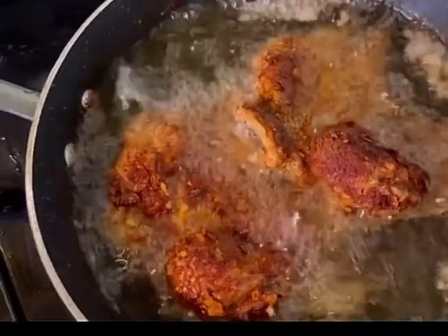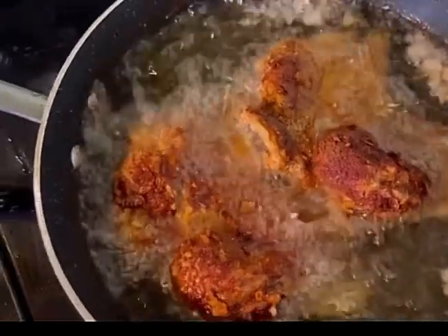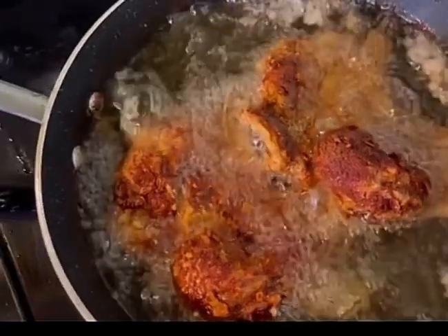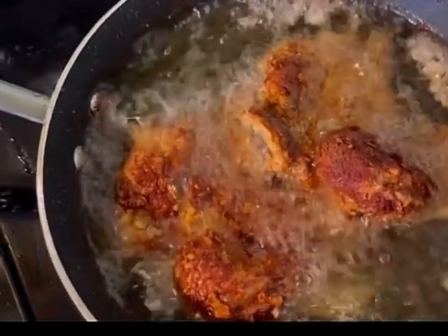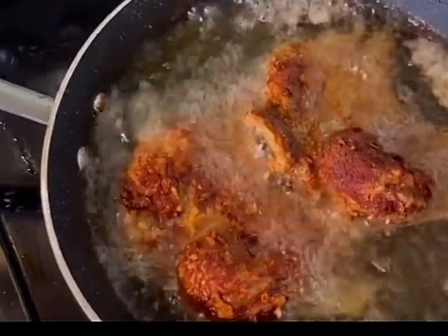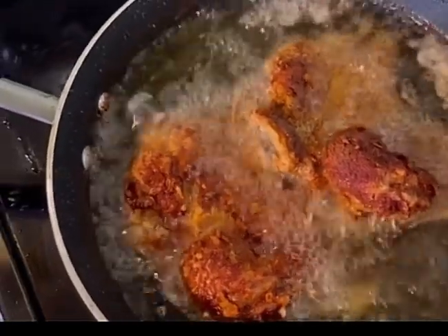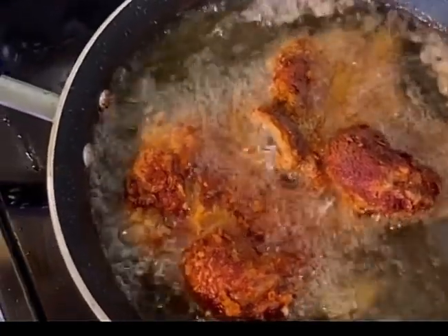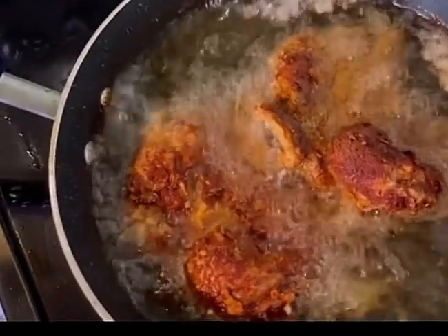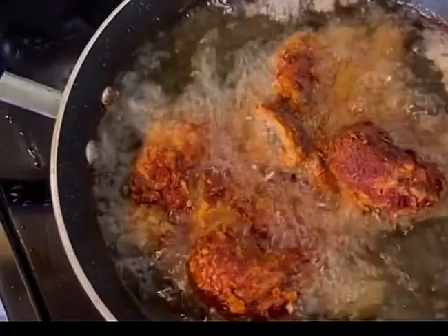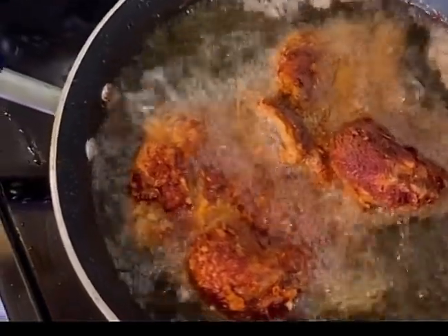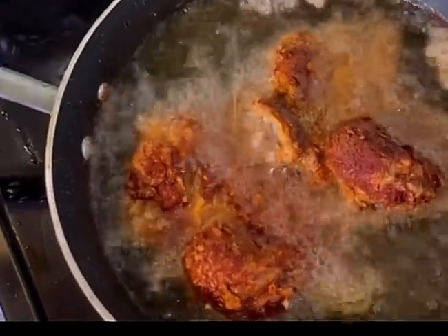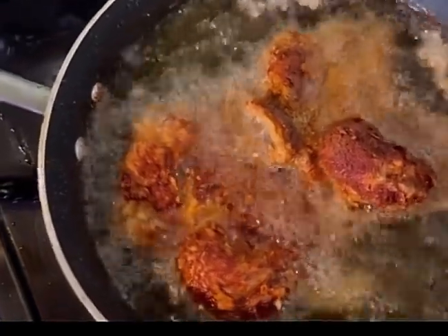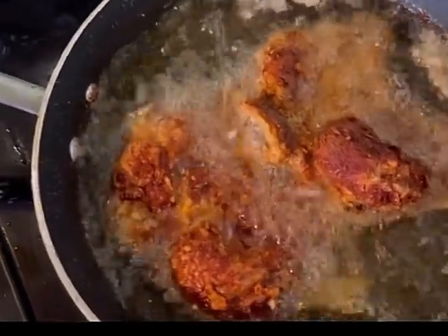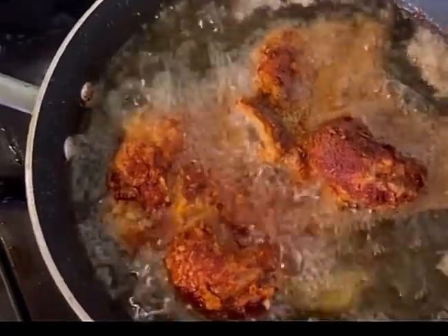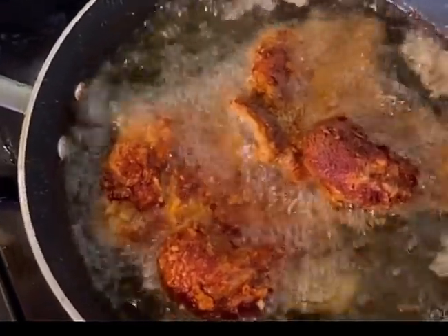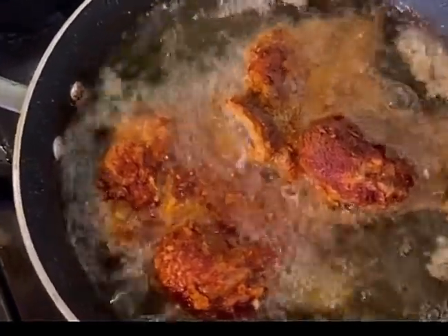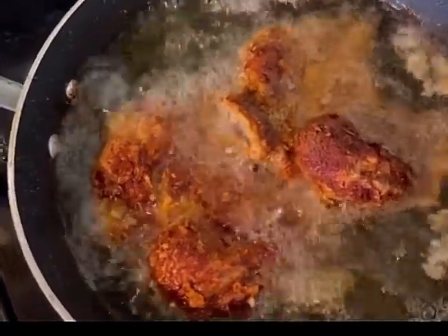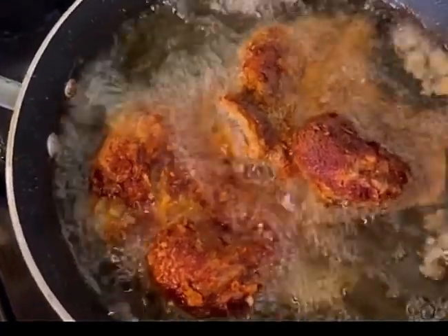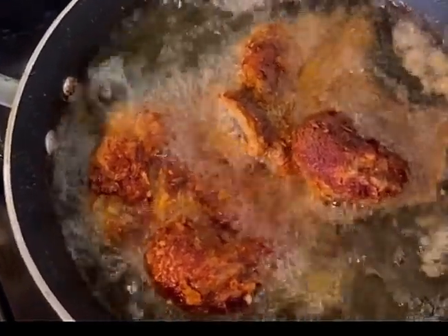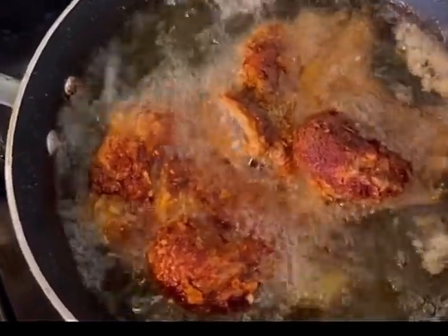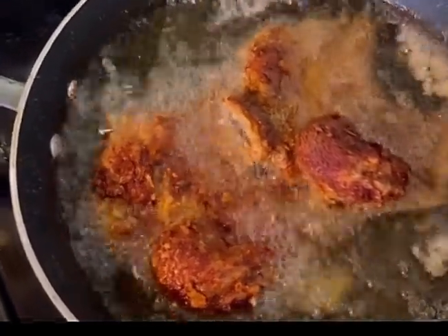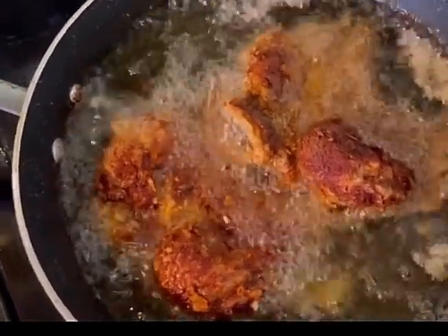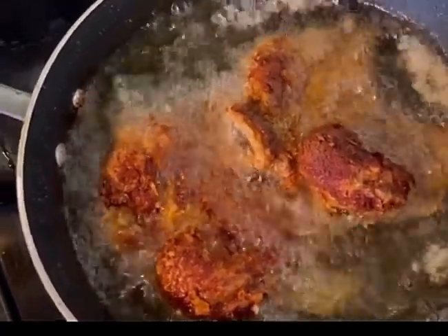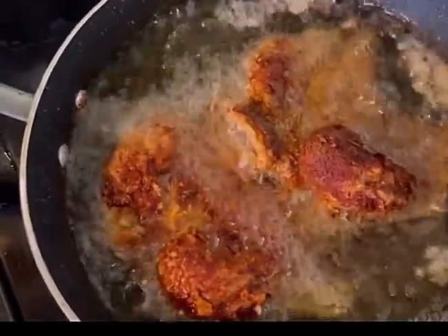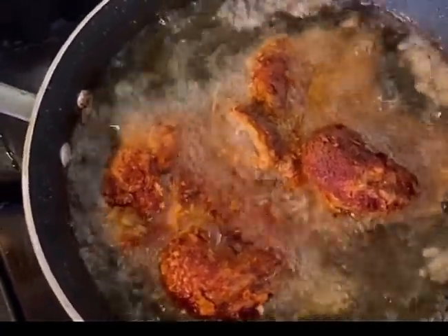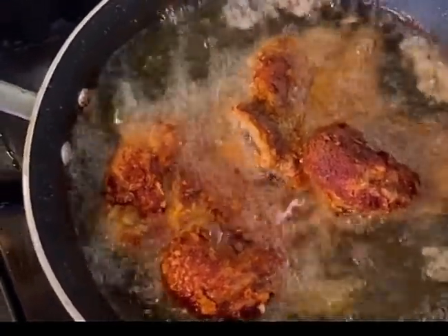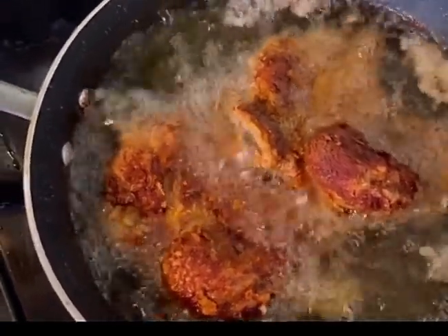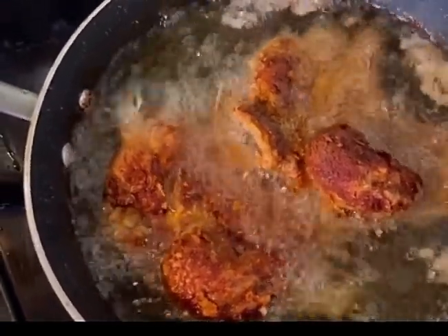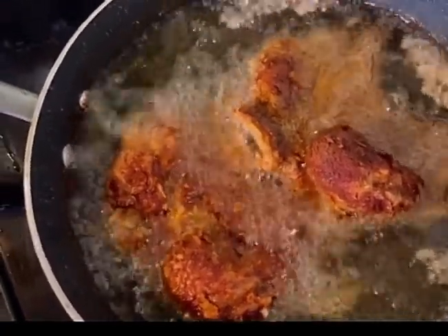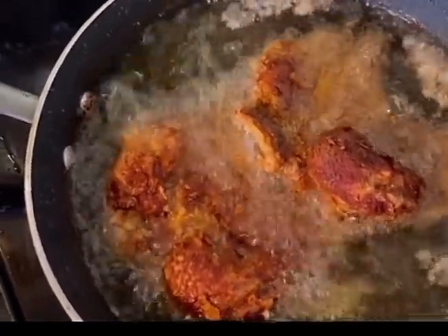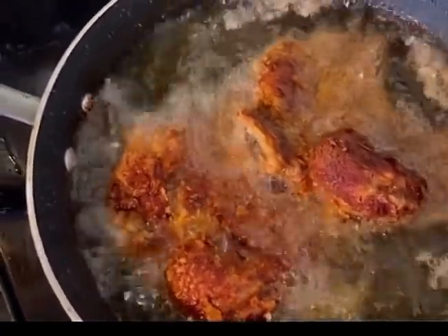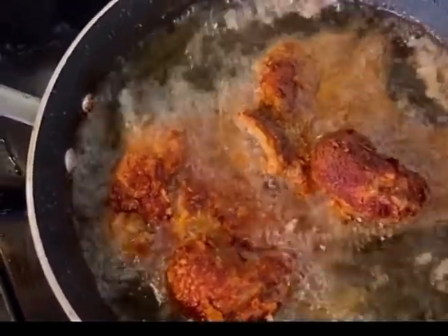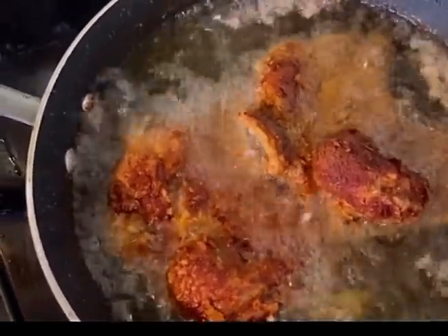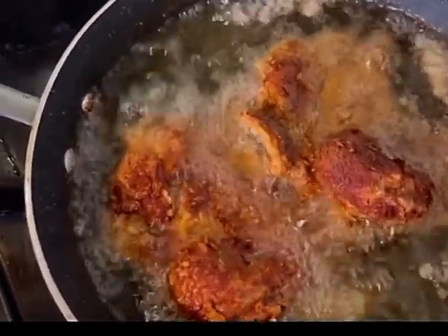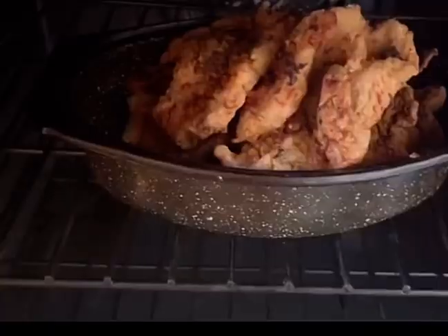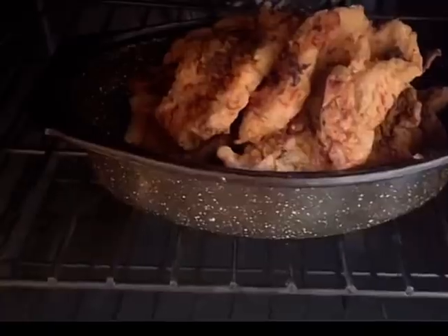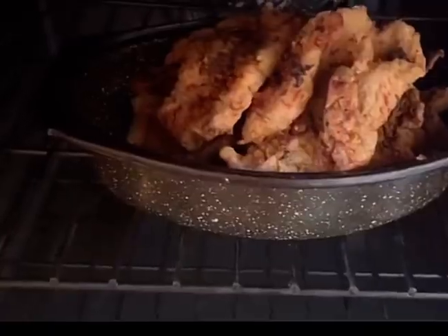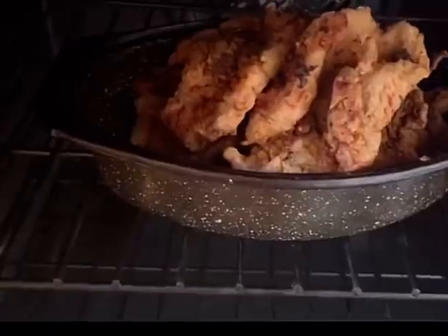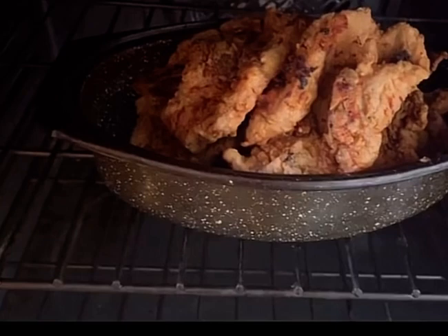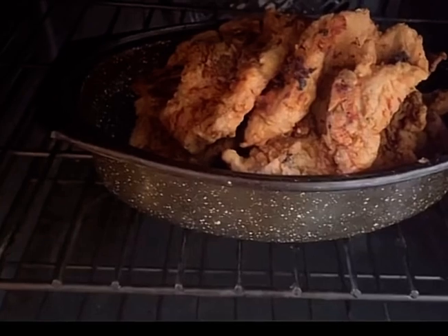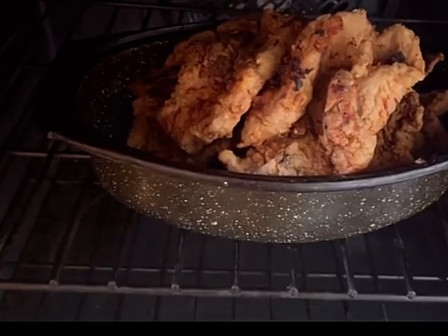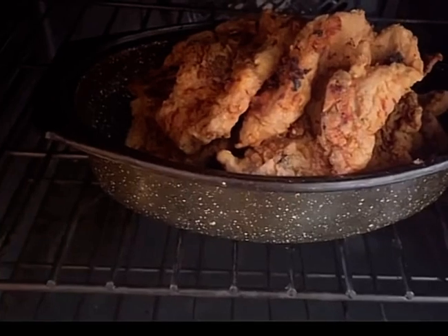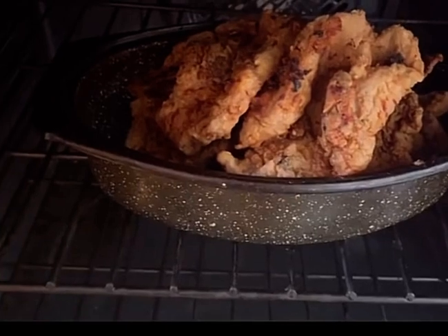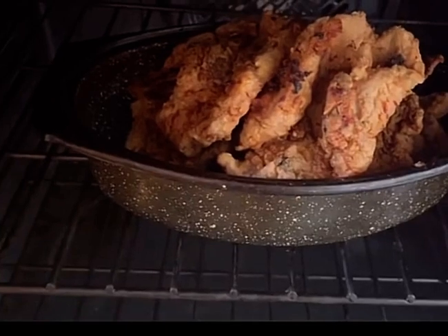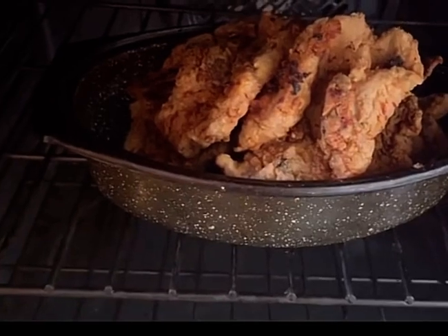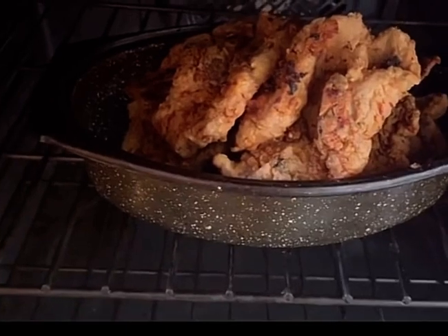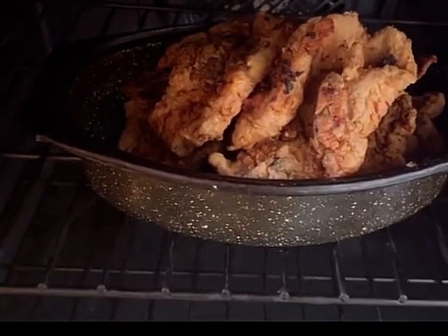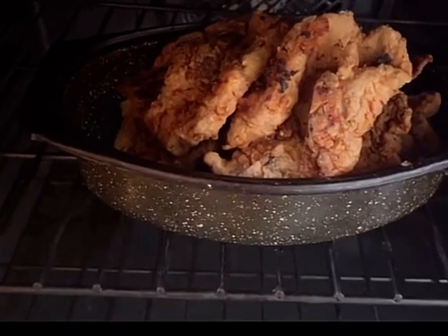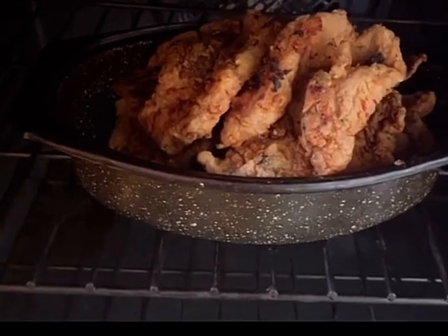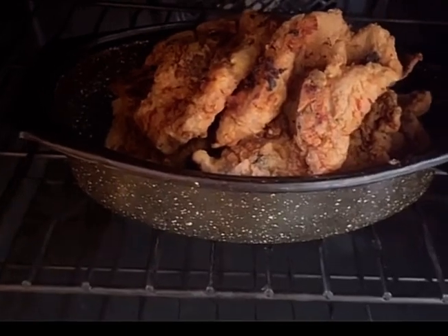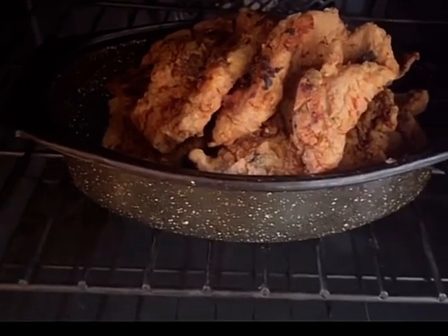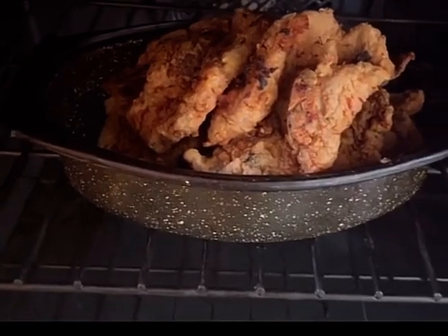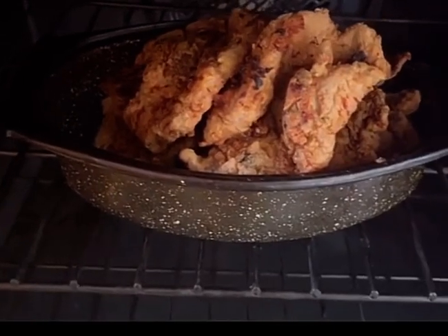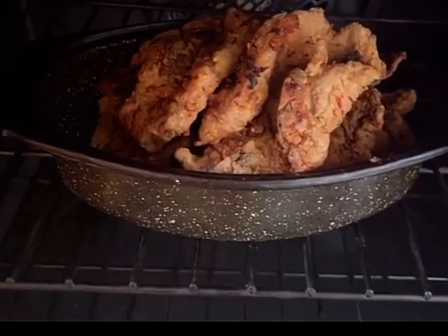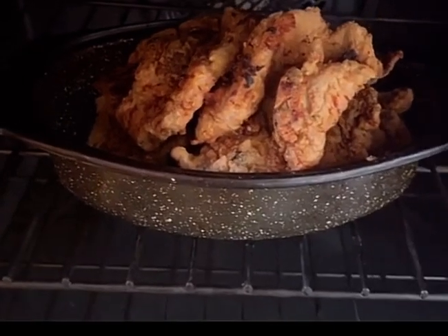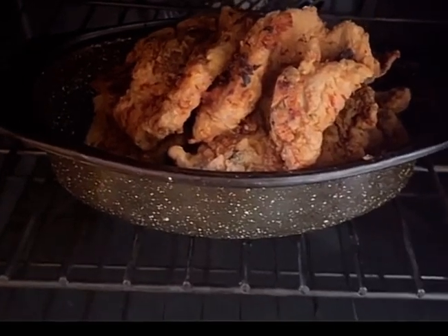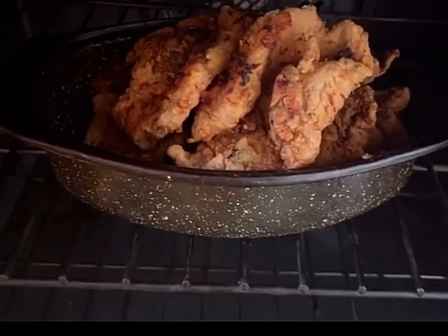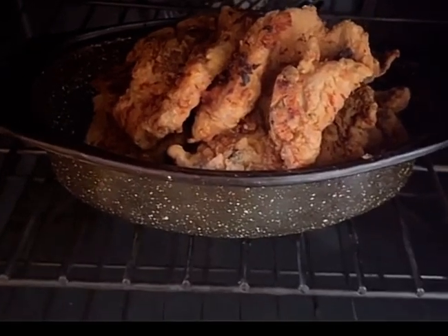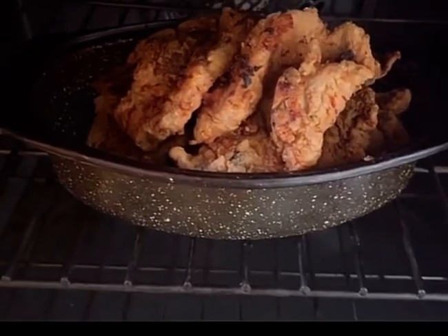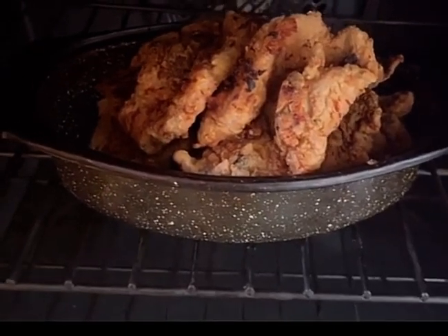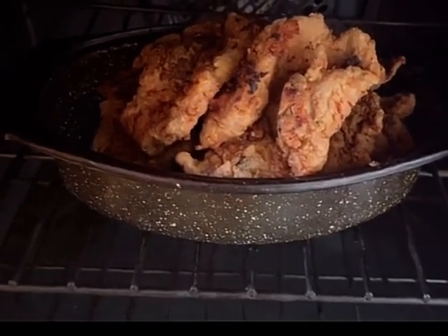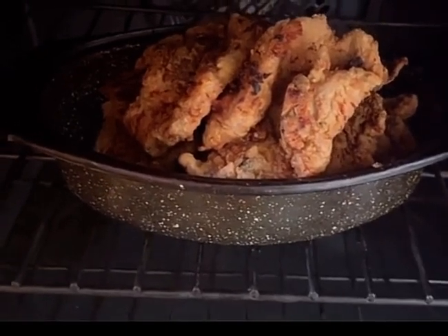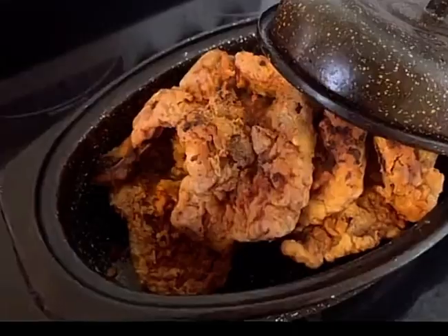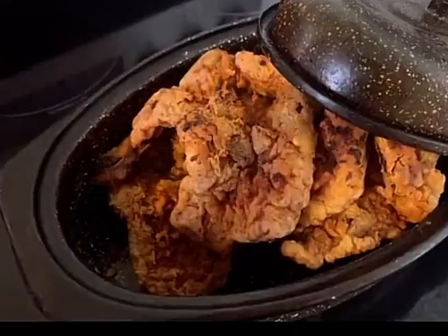I then fried them. After frying them, I always put them in the oven — any meat.